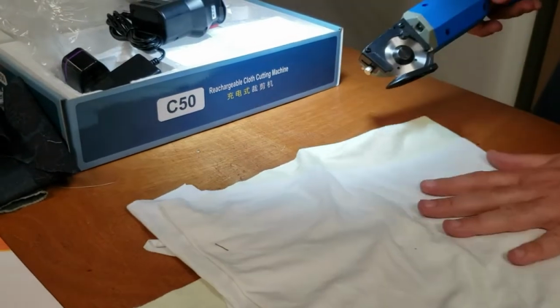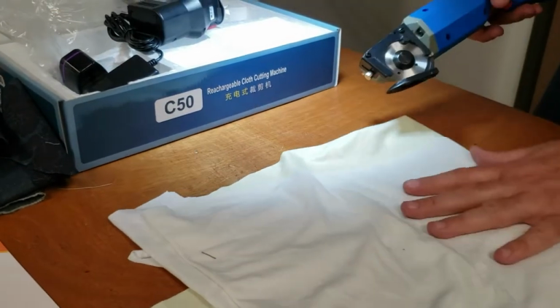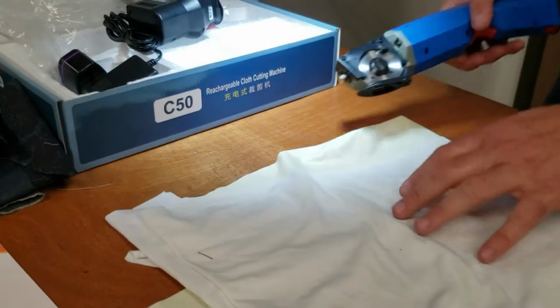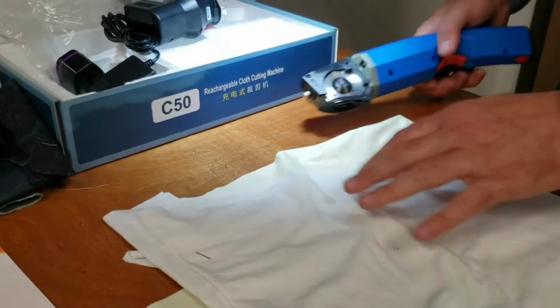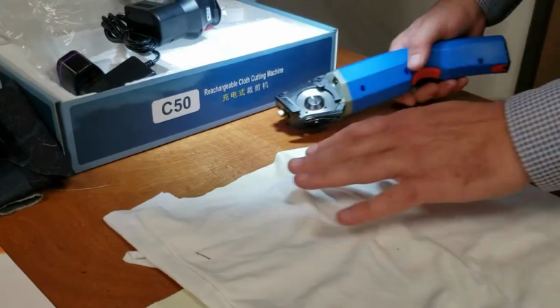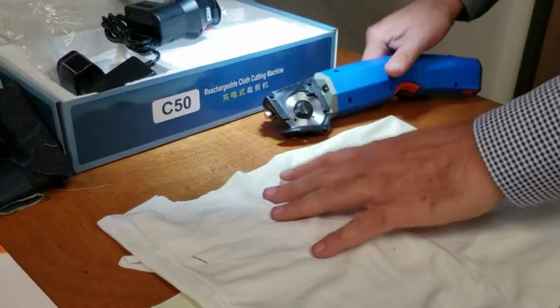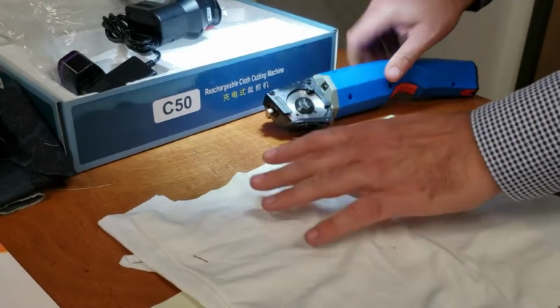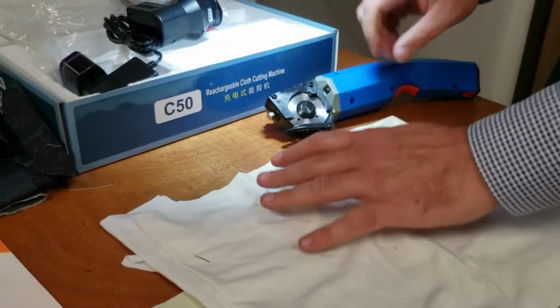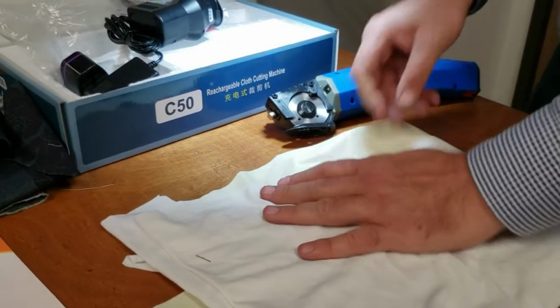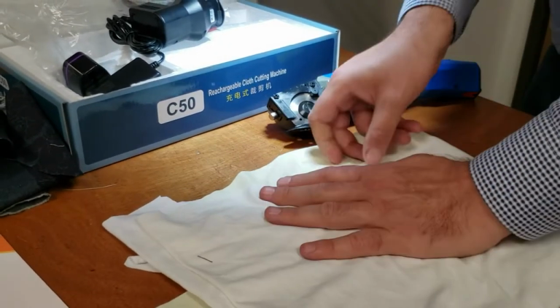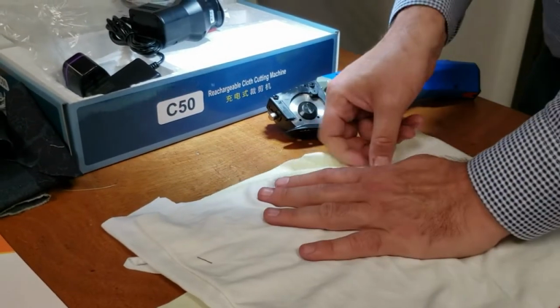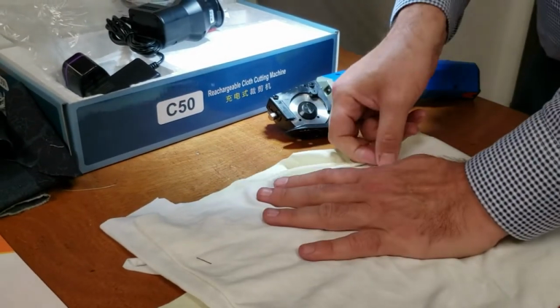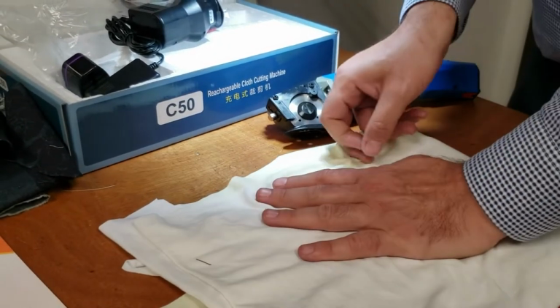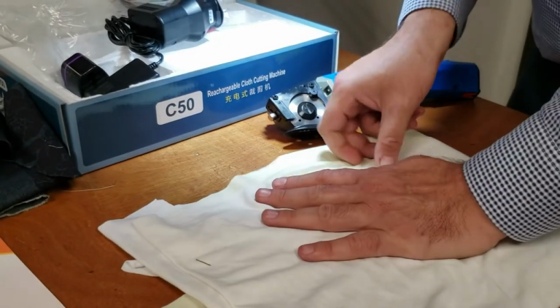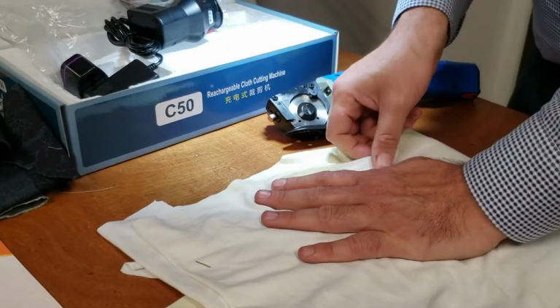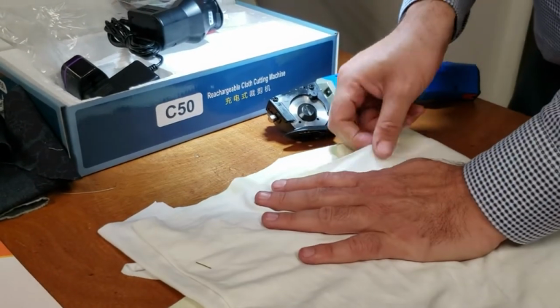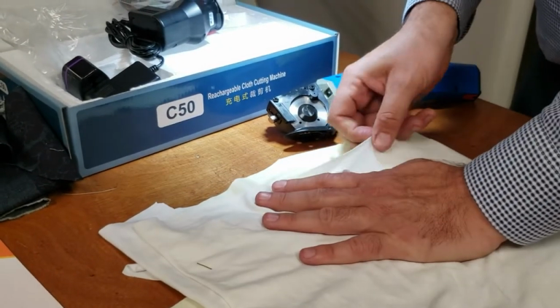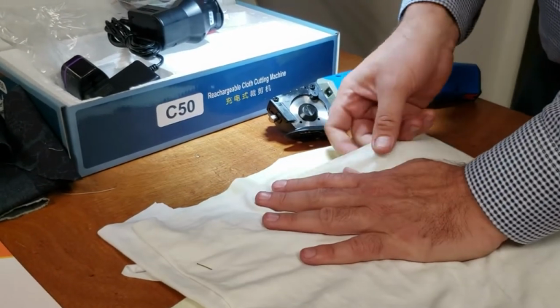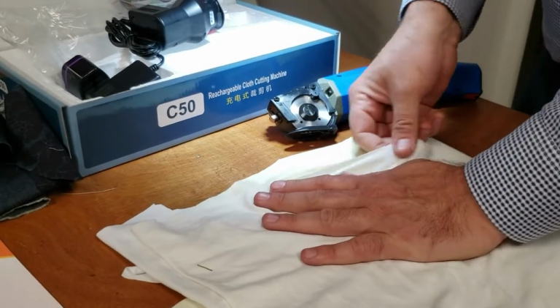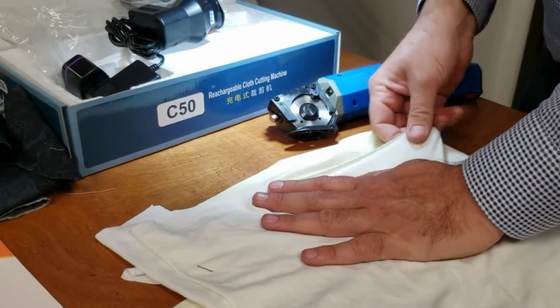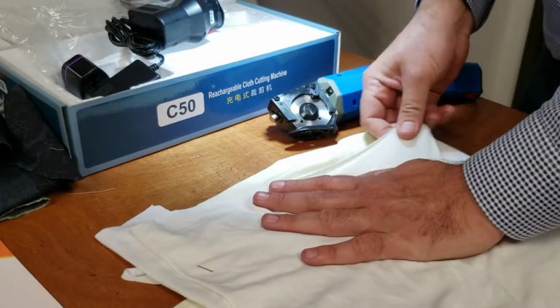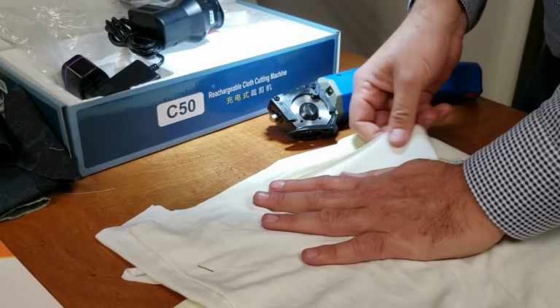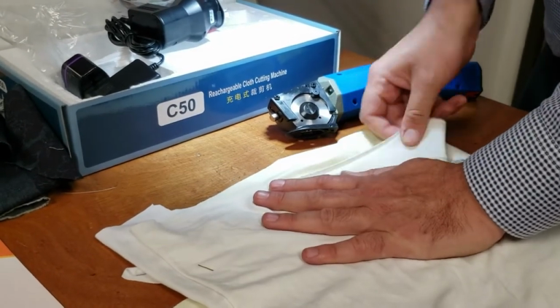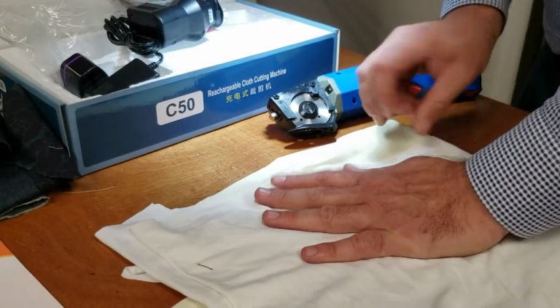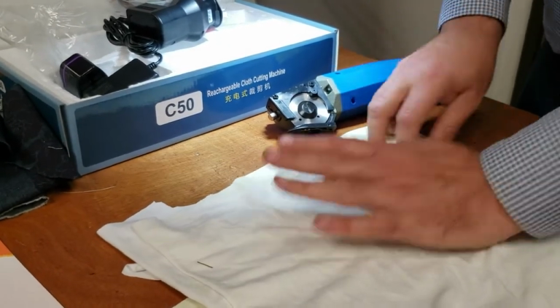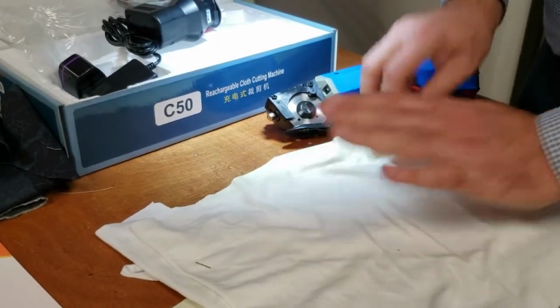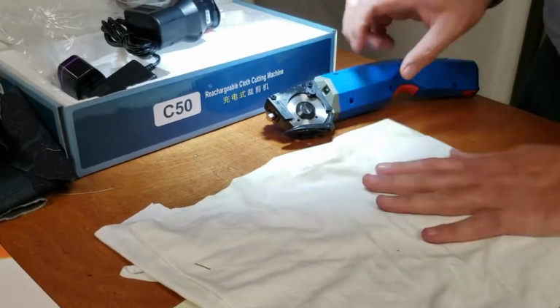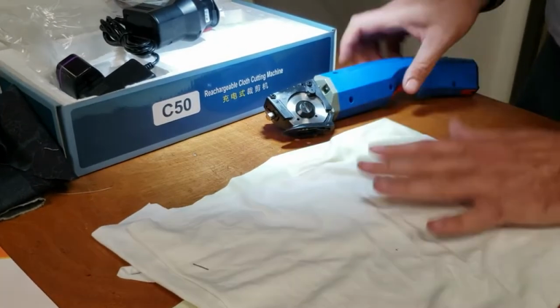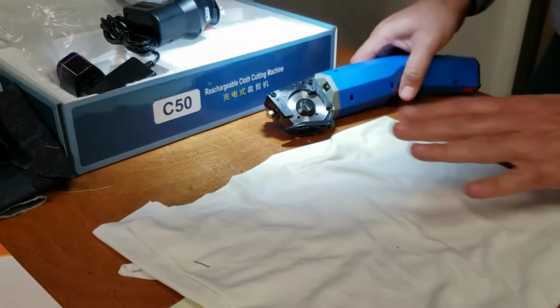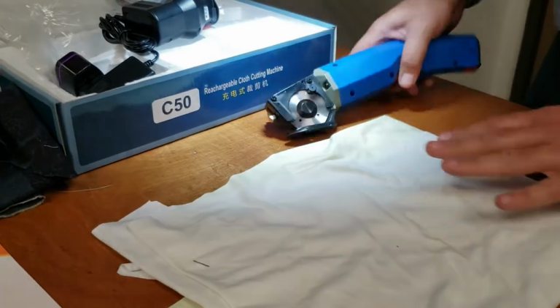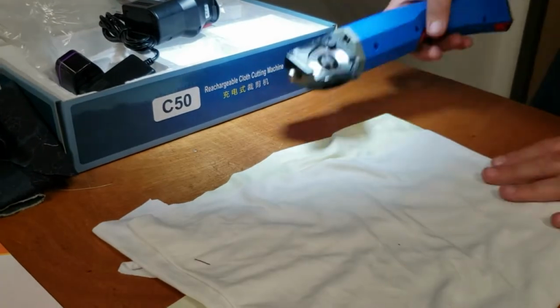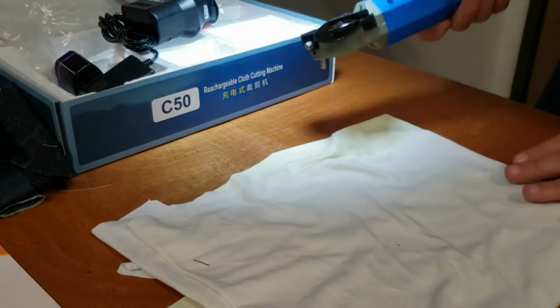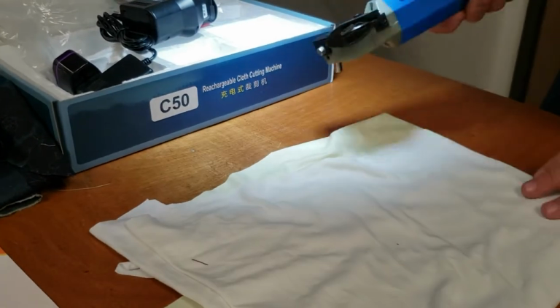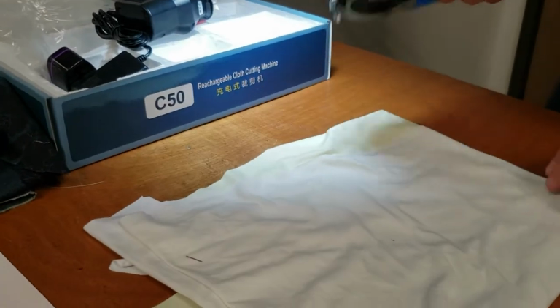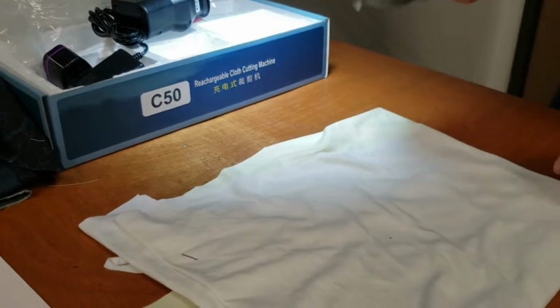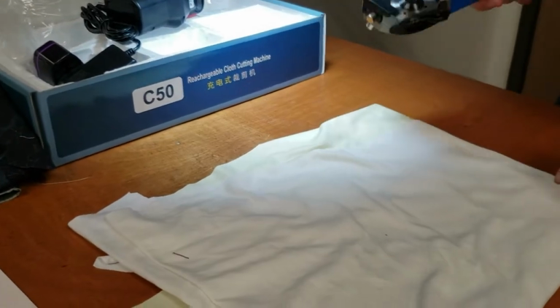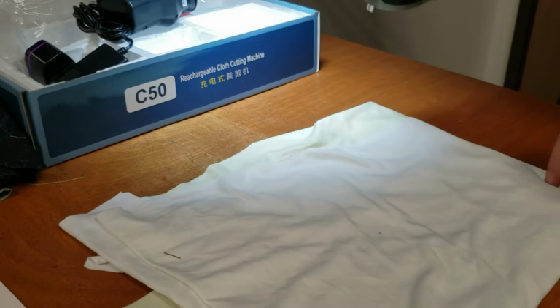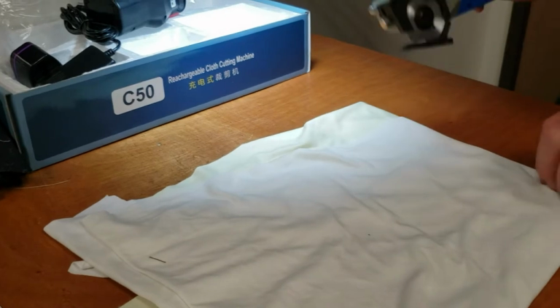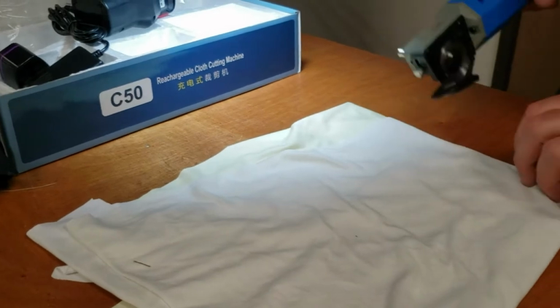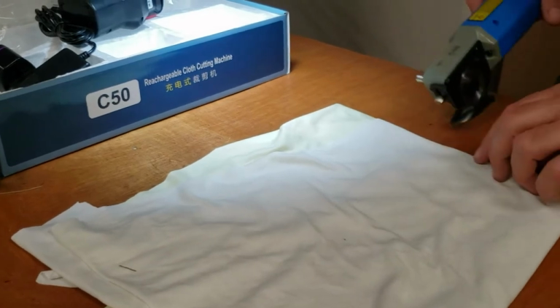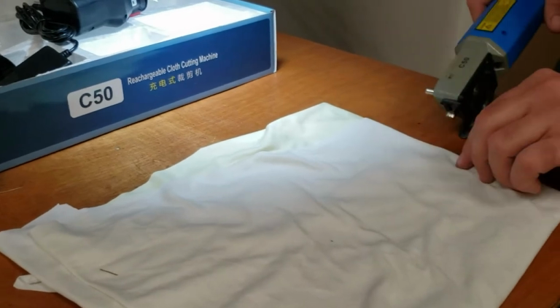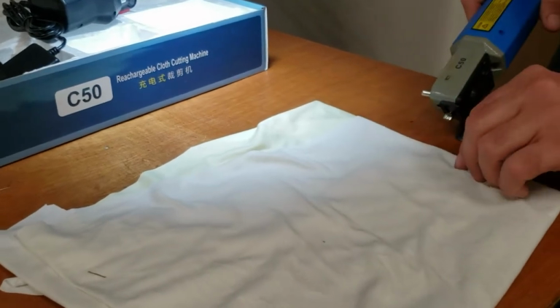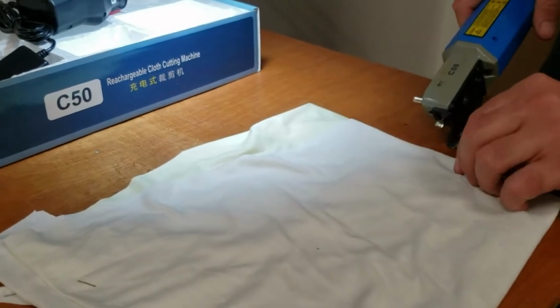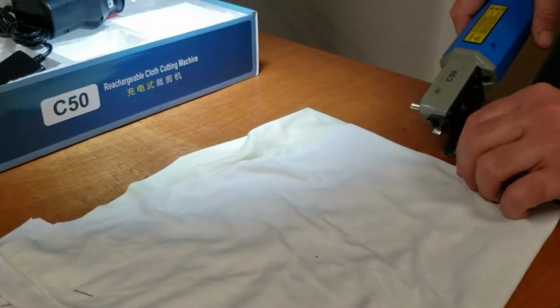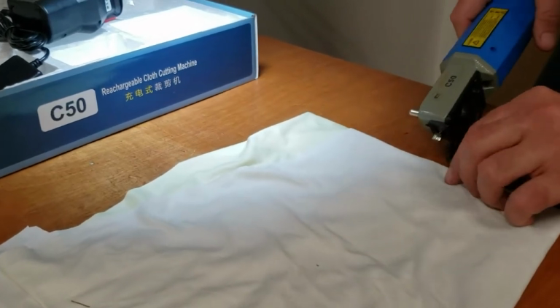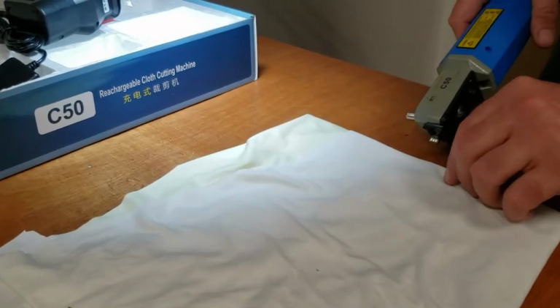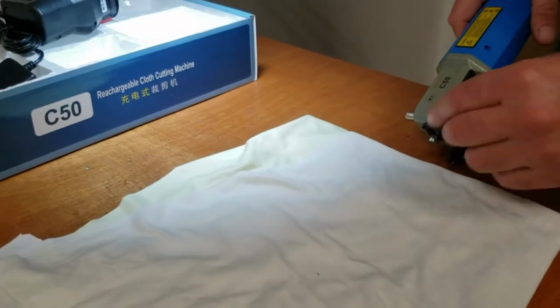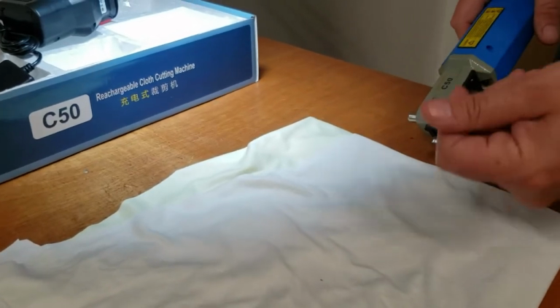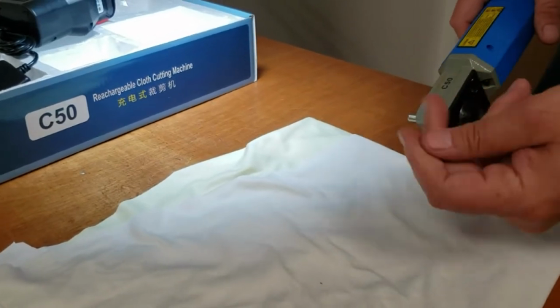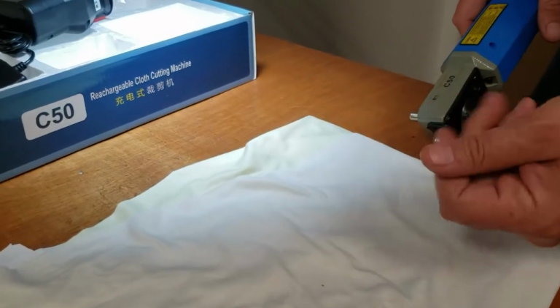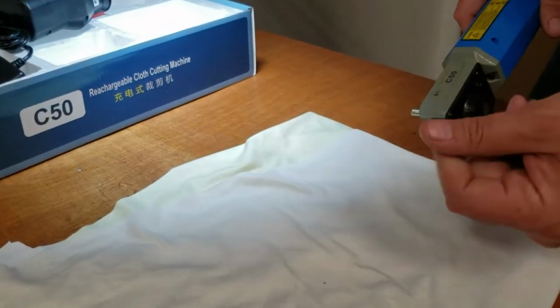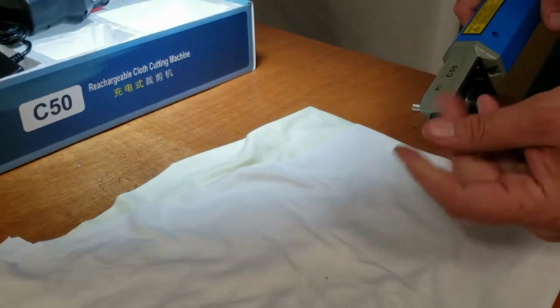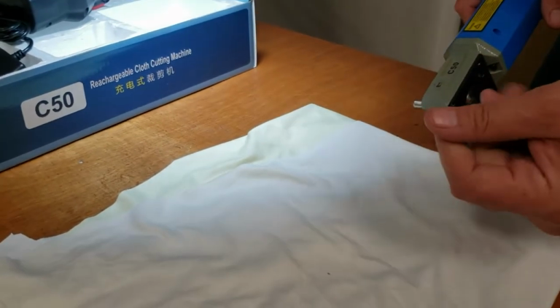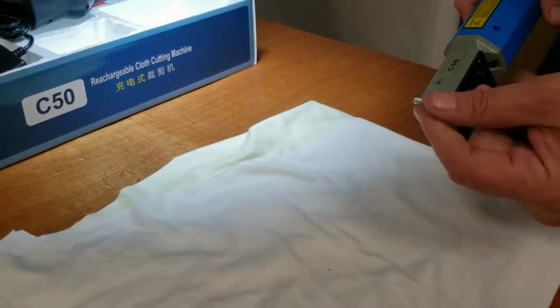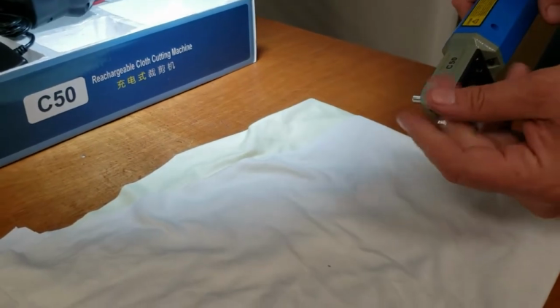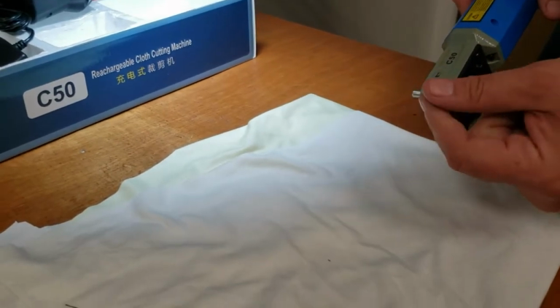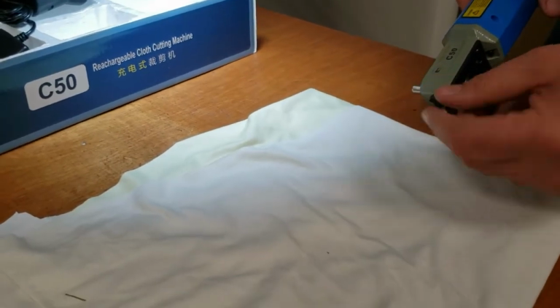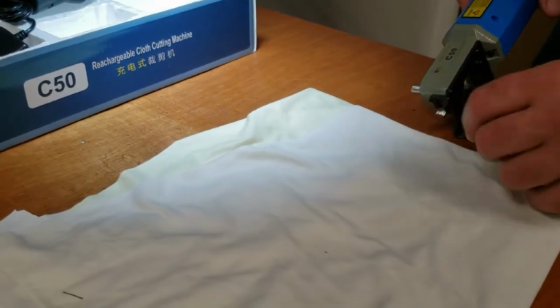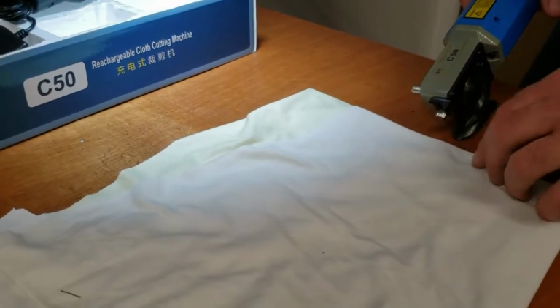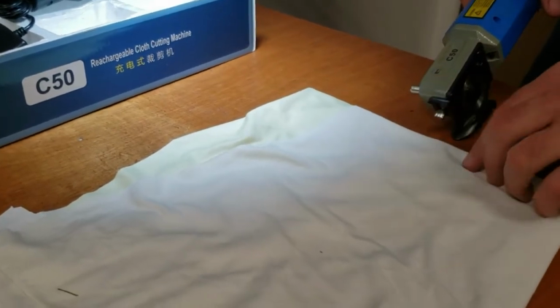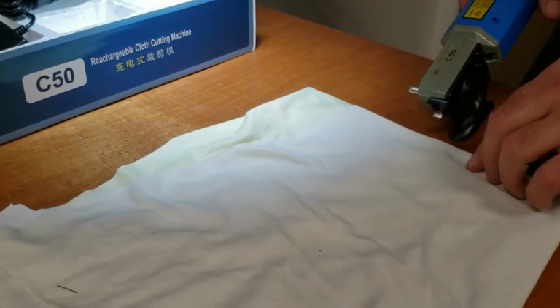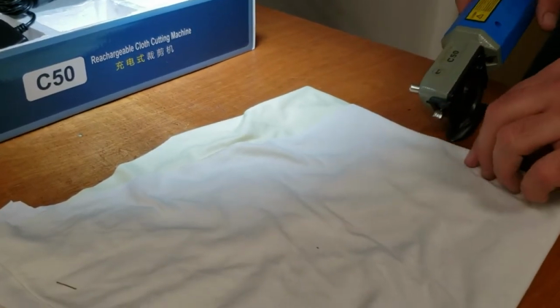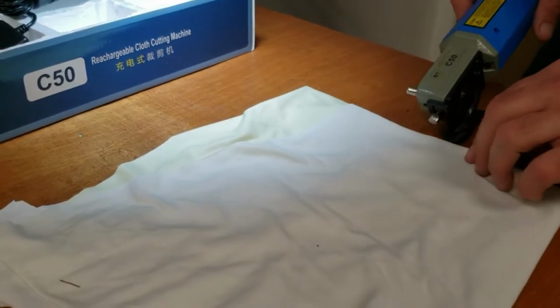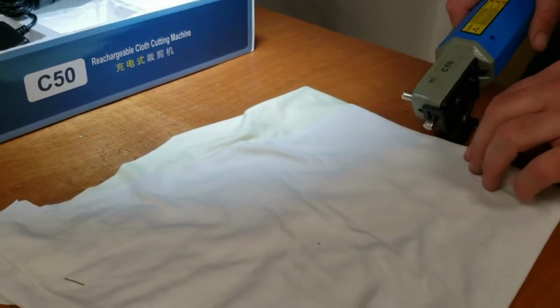Now this is some jersey spandex or cotton spandex. Let's see how it does on more stretchy, spandexy stuff.